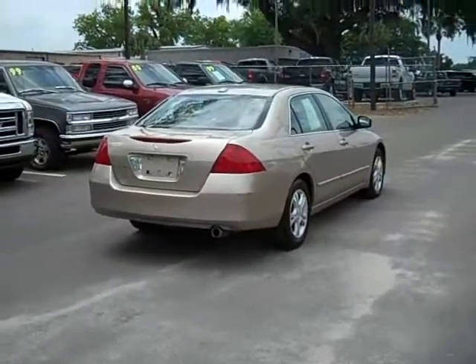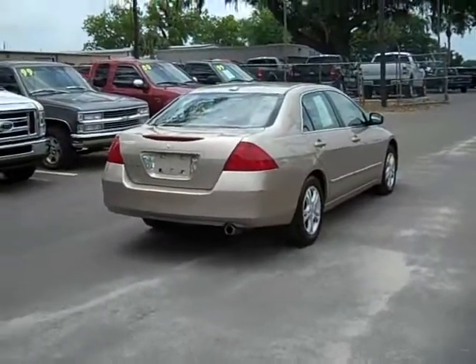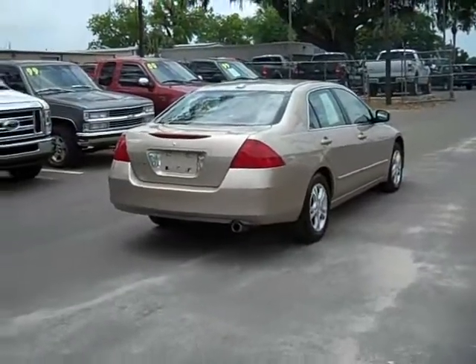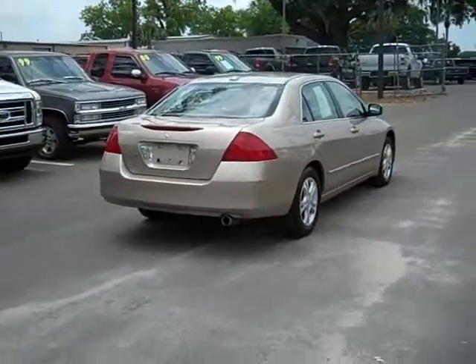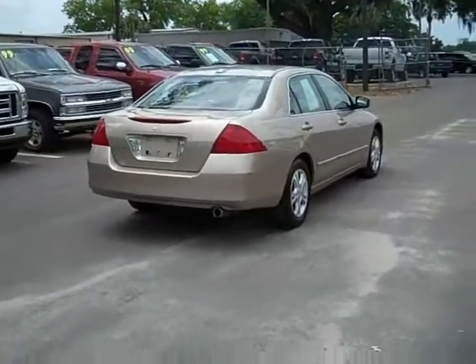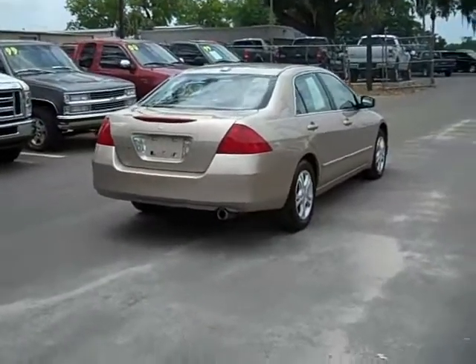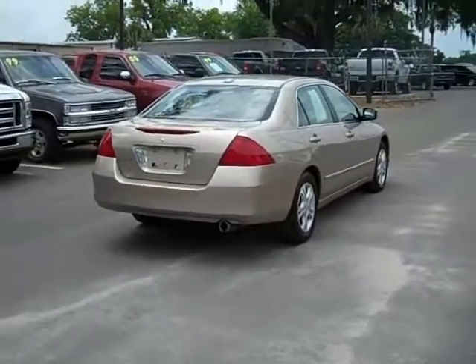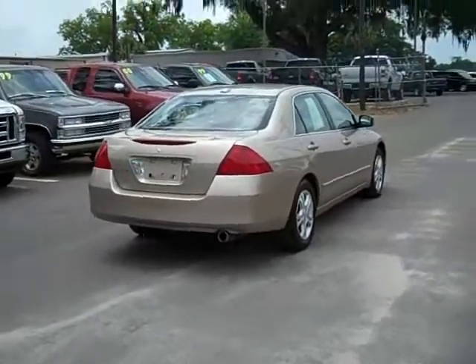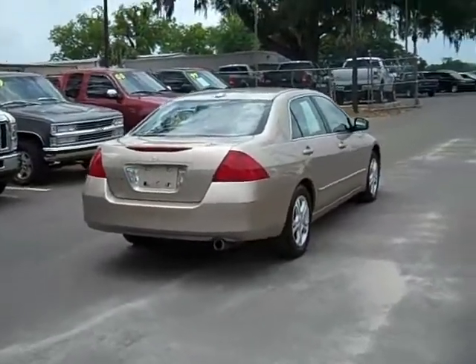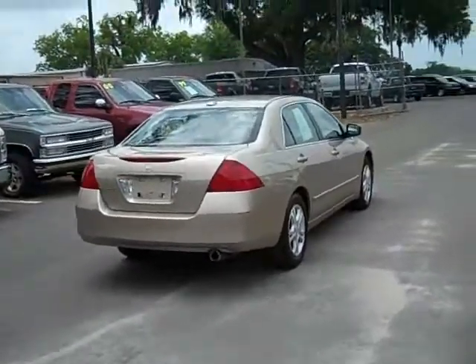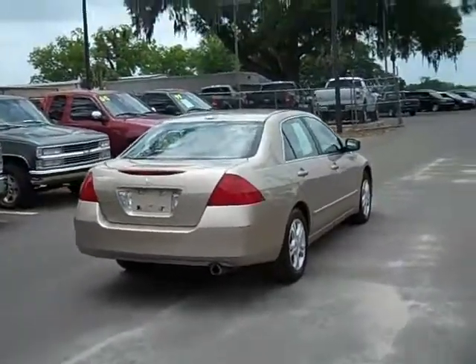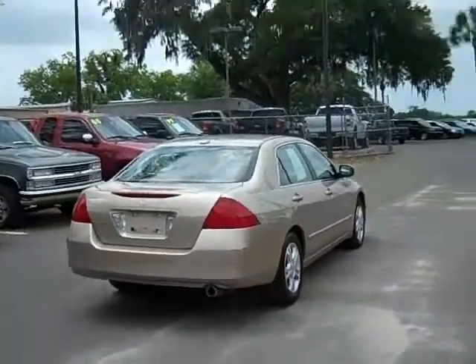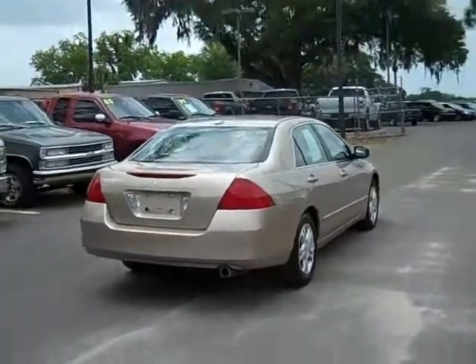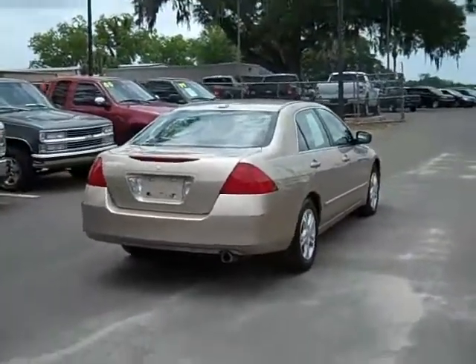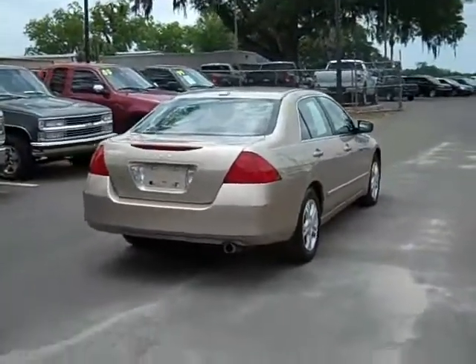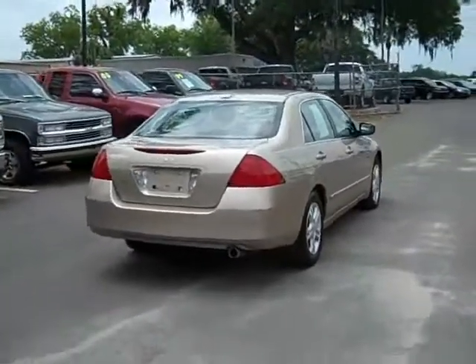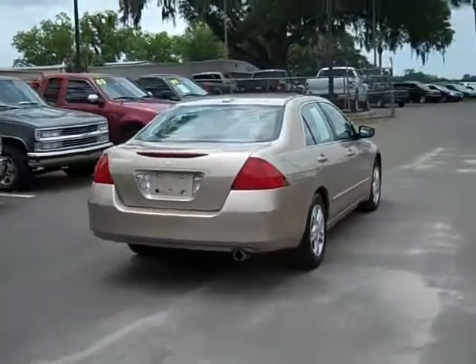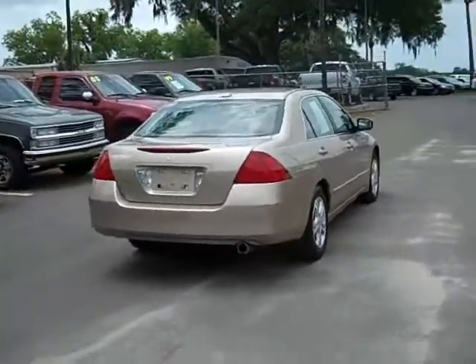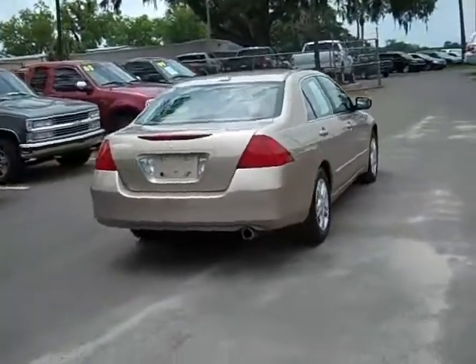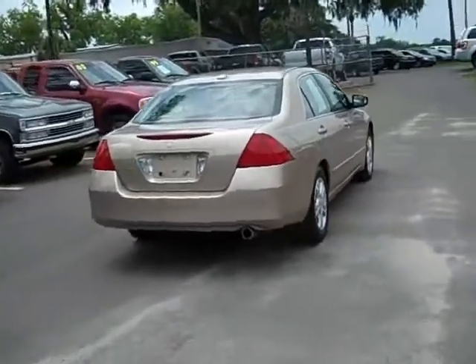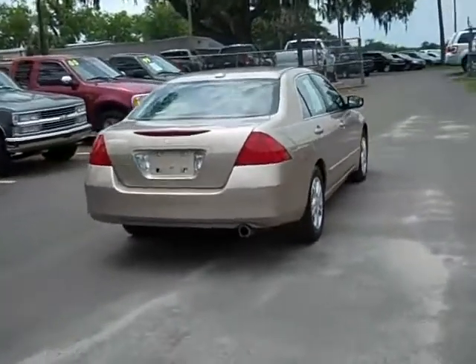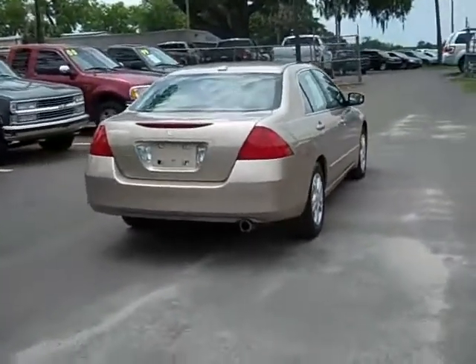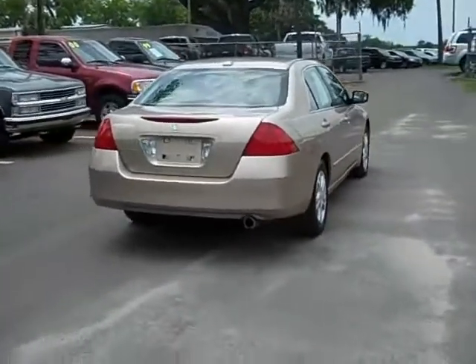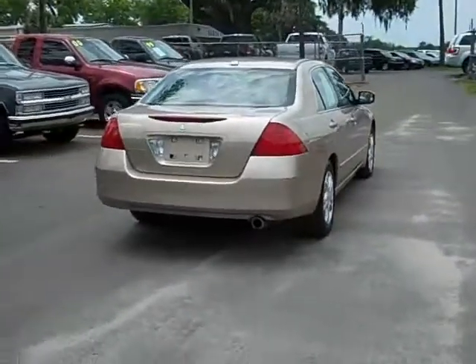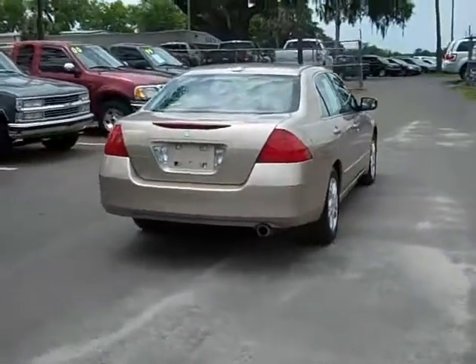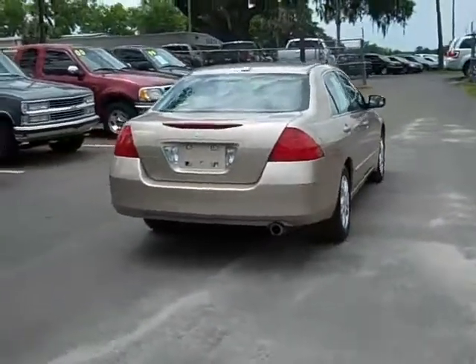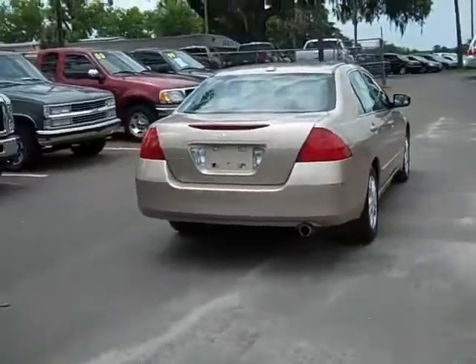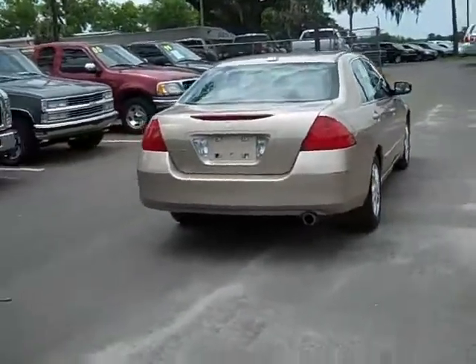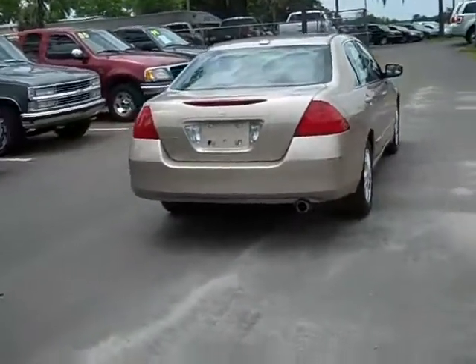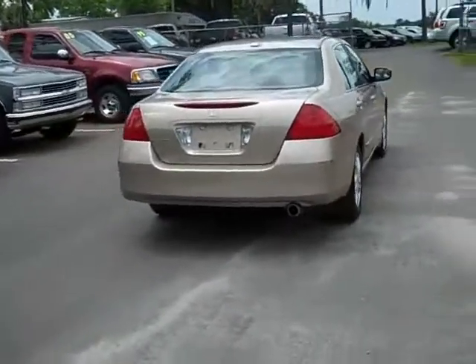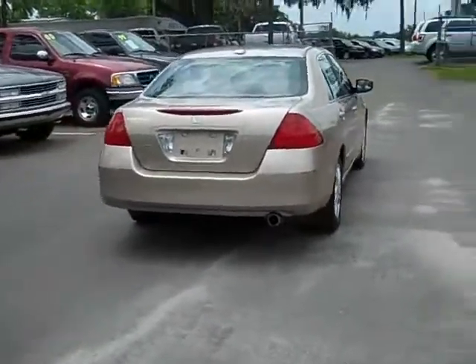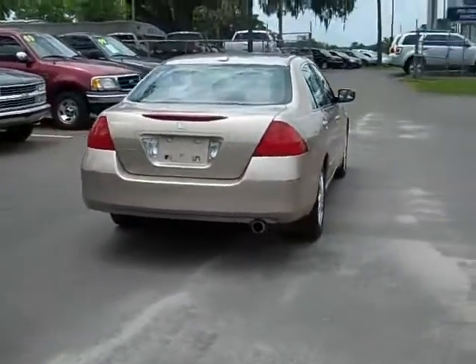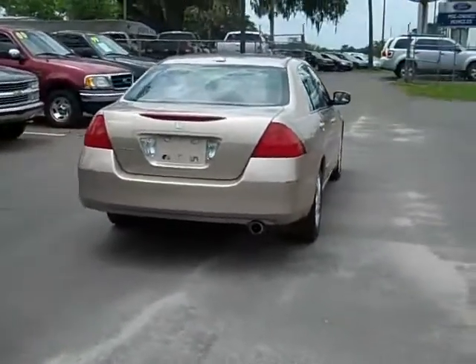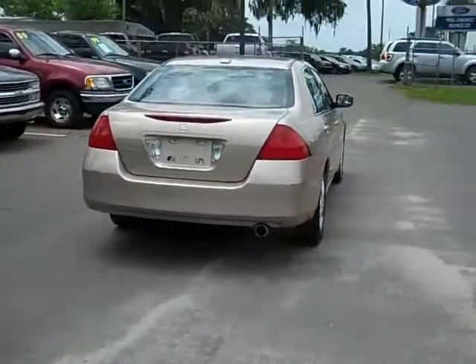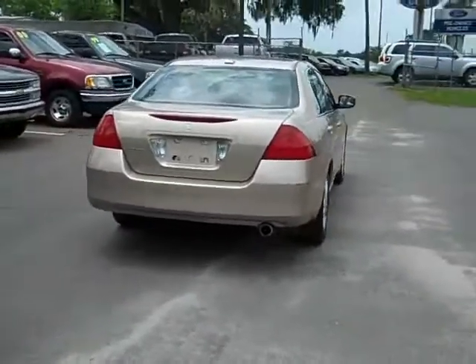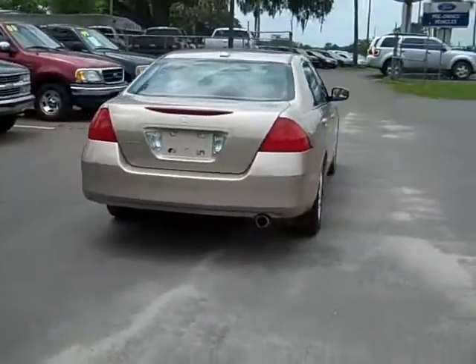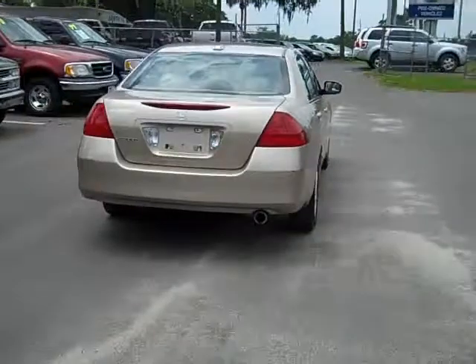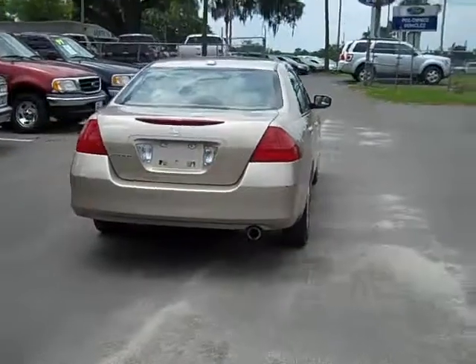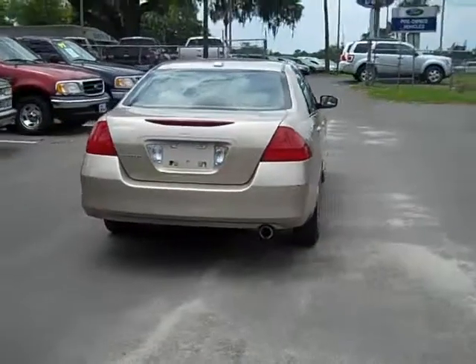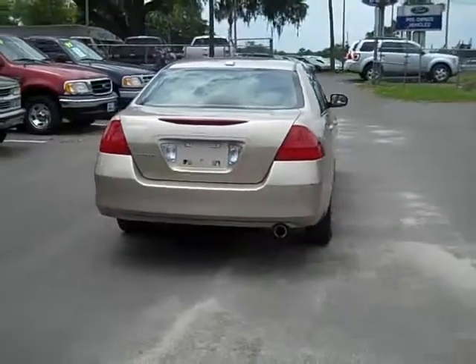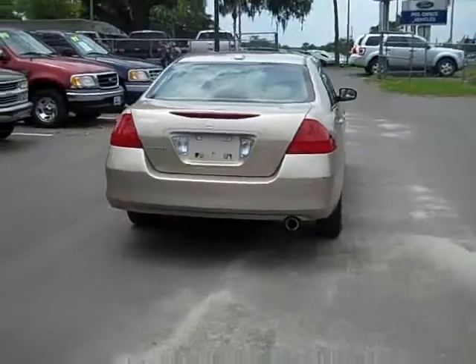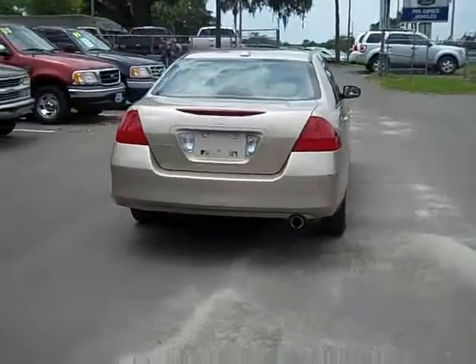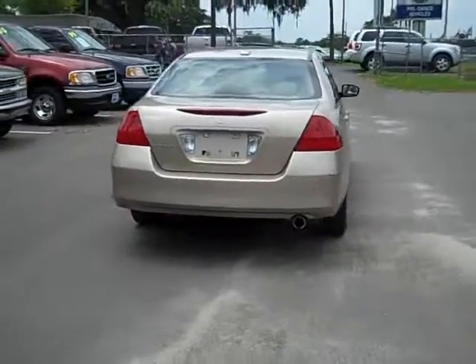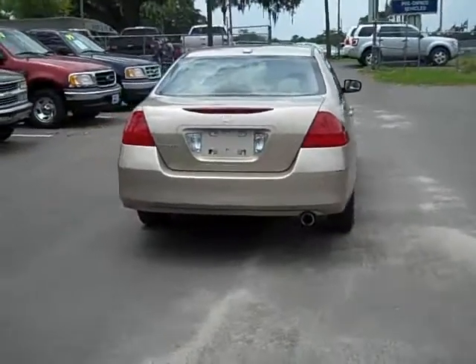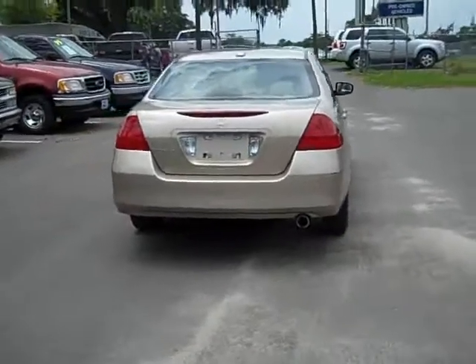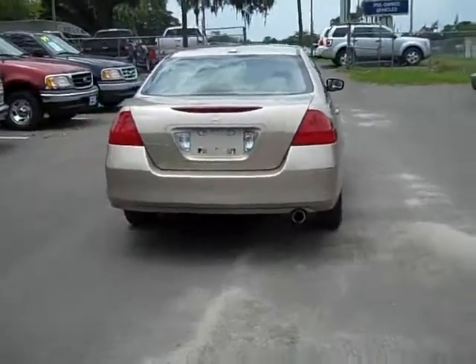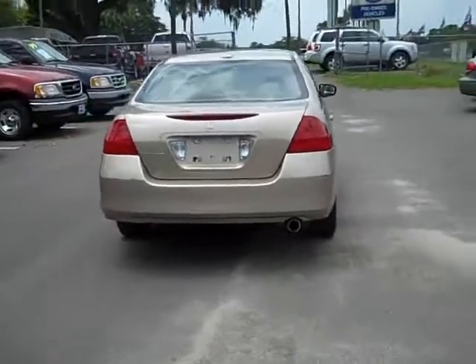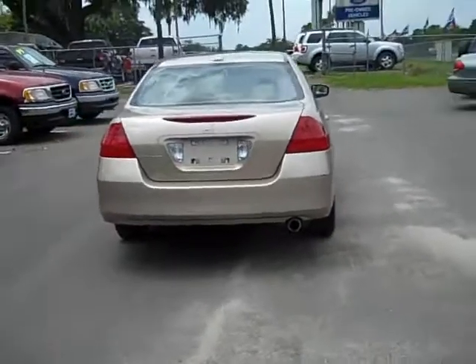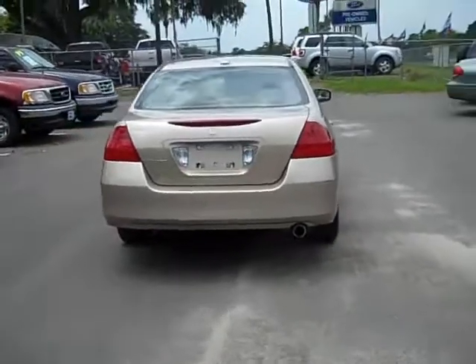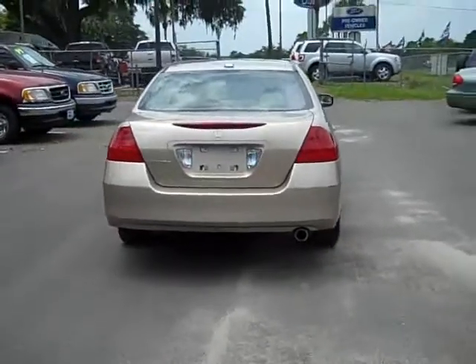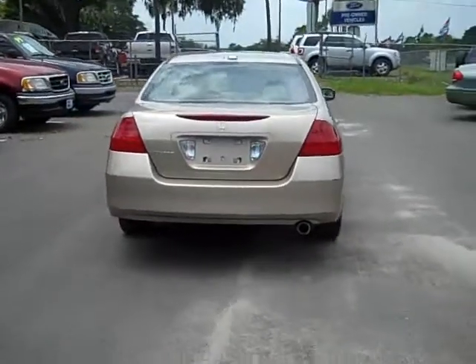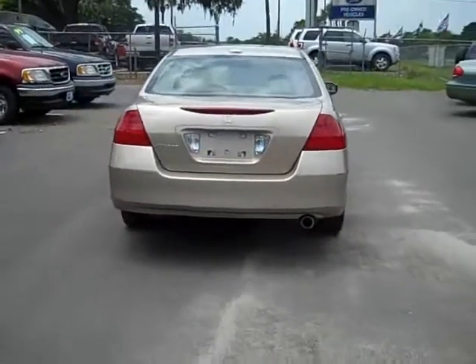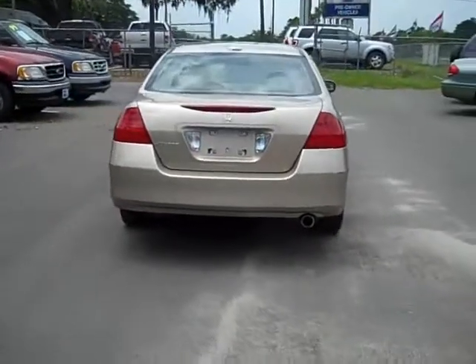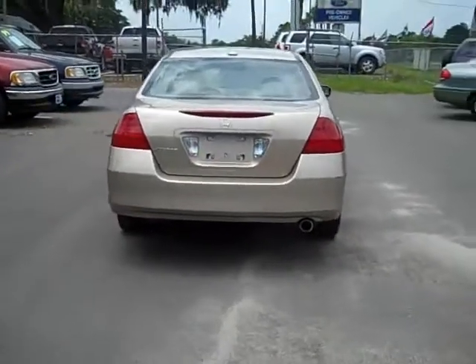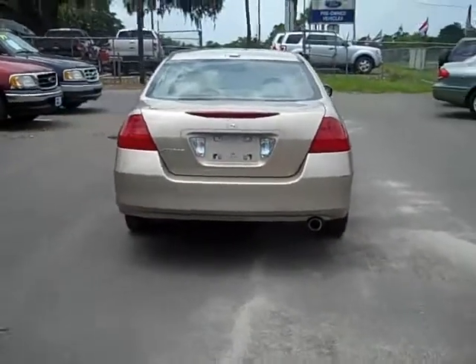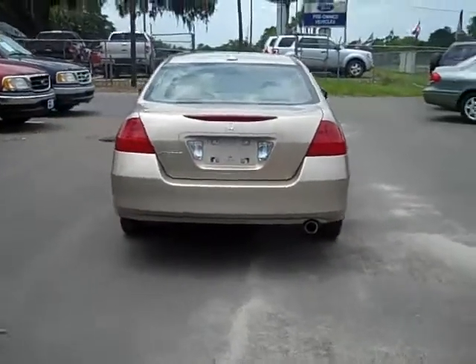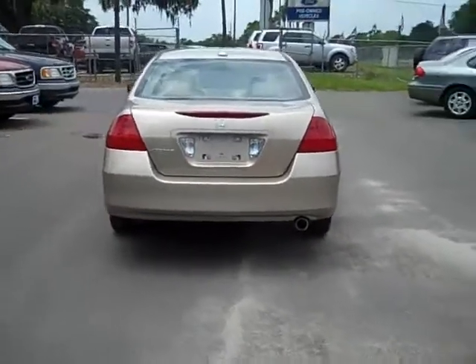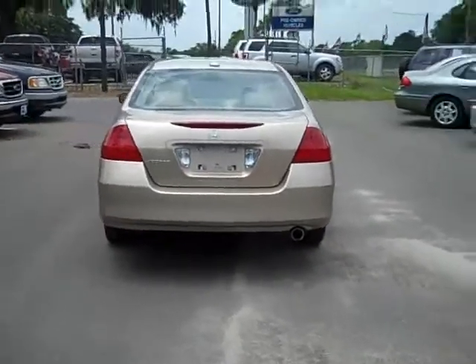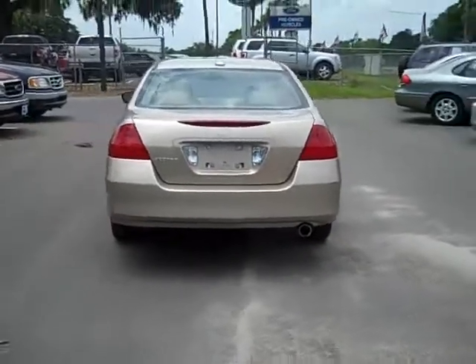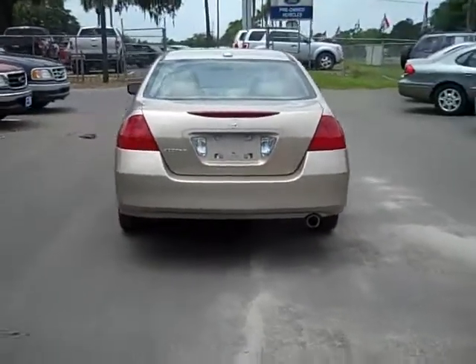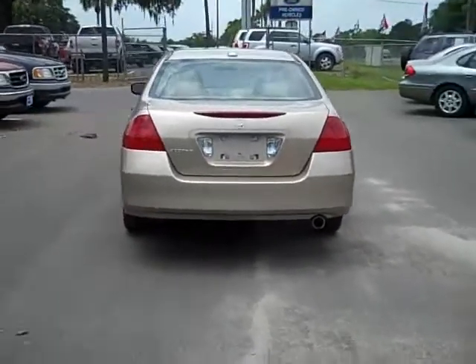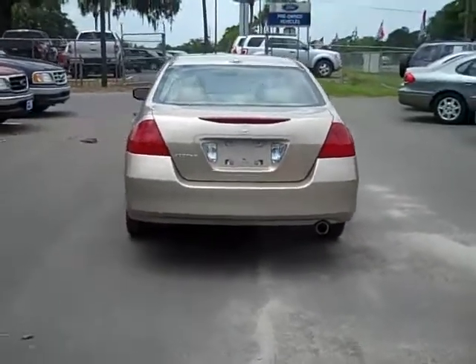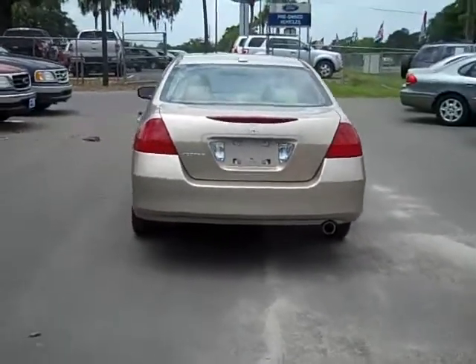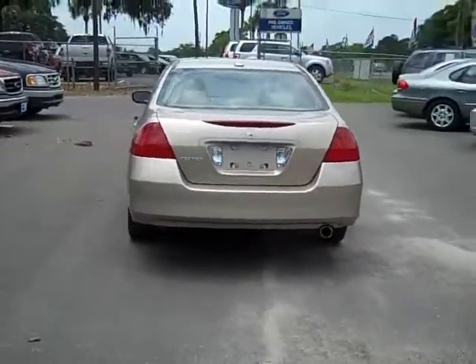I hope you enjoyed my tour of this vehicle. And I just want to remind you, you can check out all of our vehicles at SantaFeFord.com.